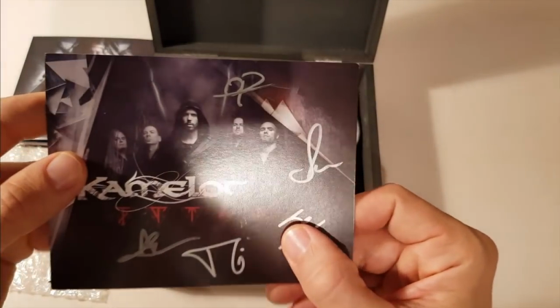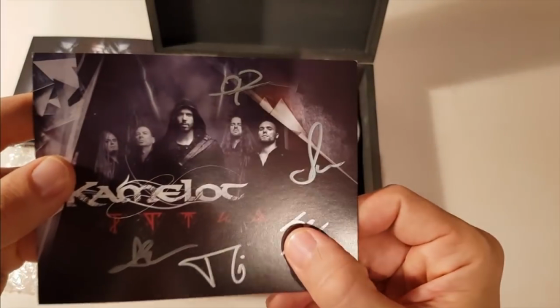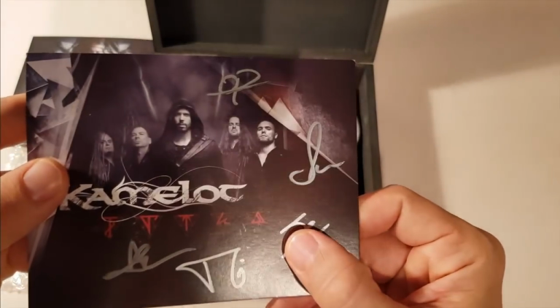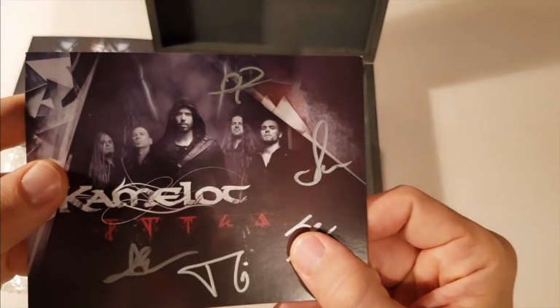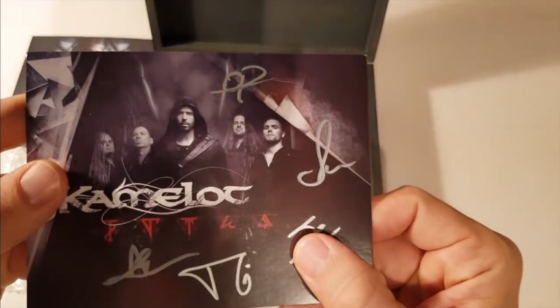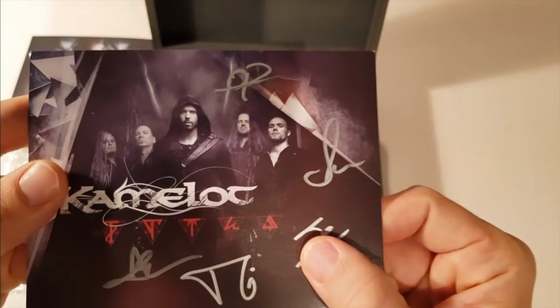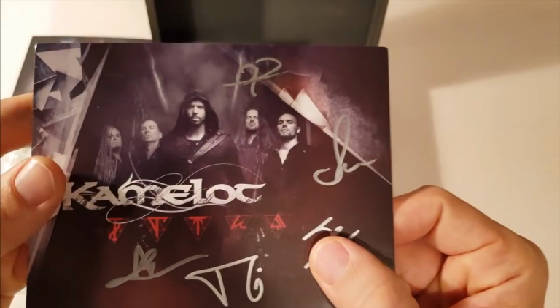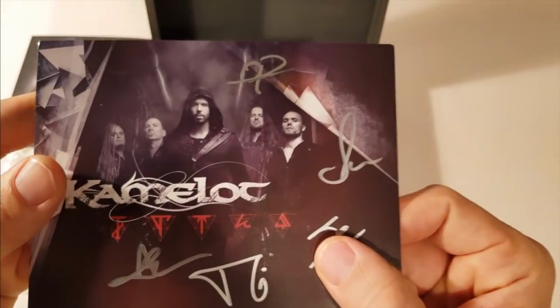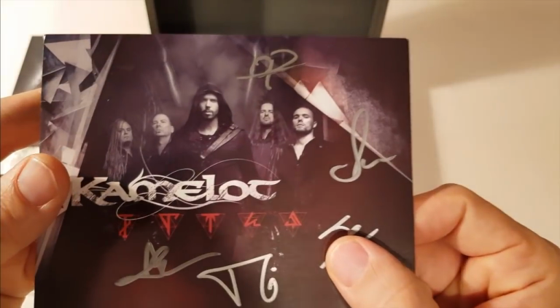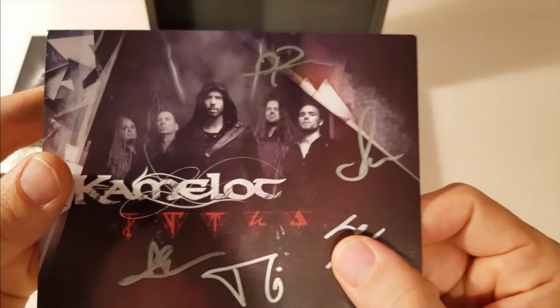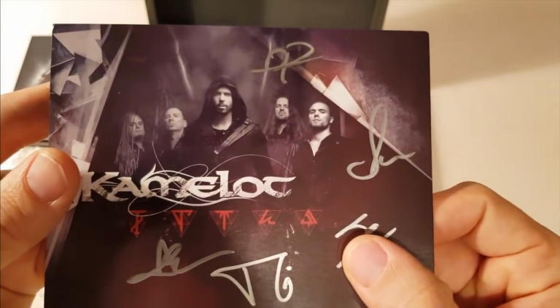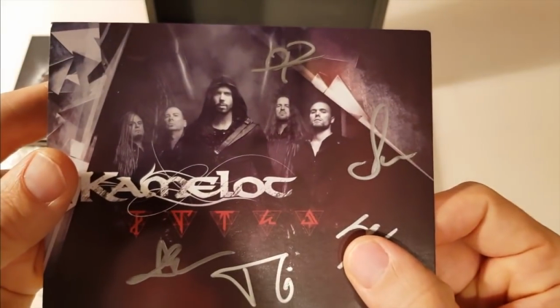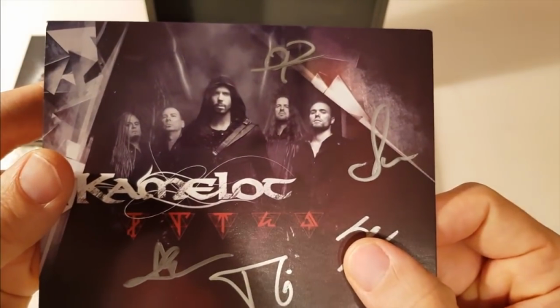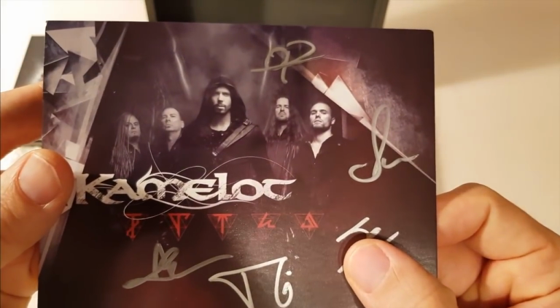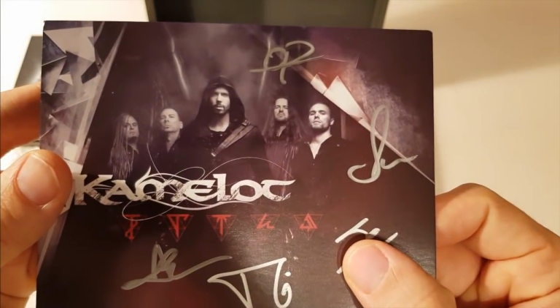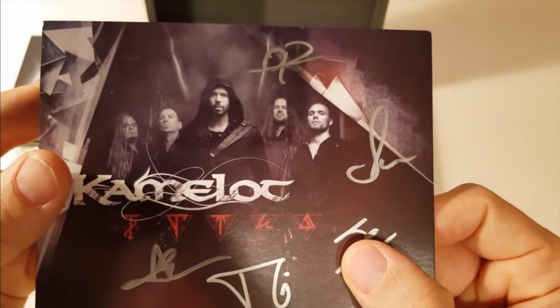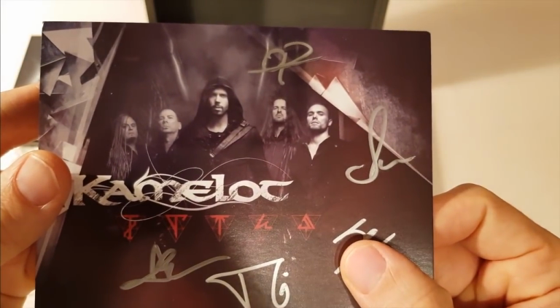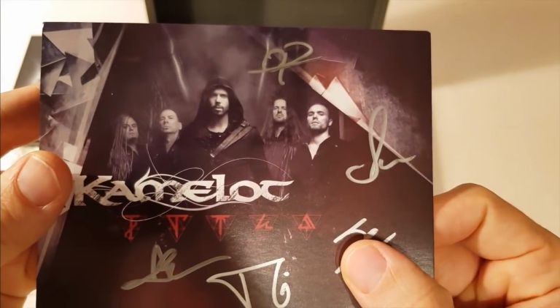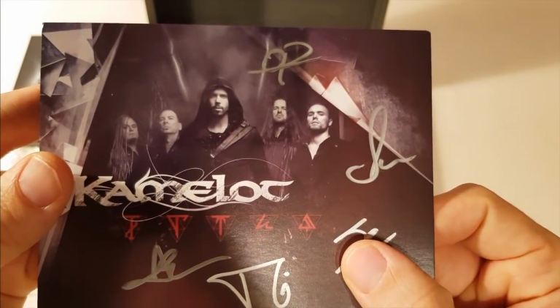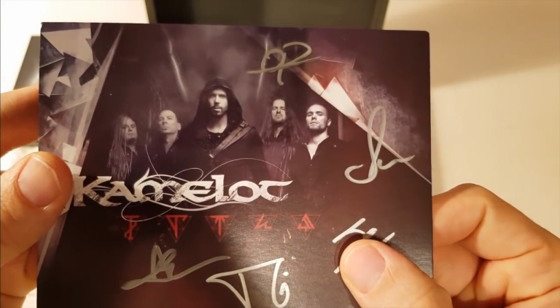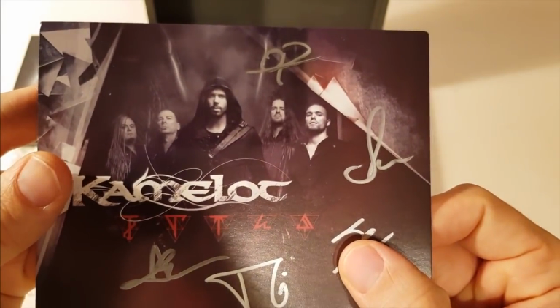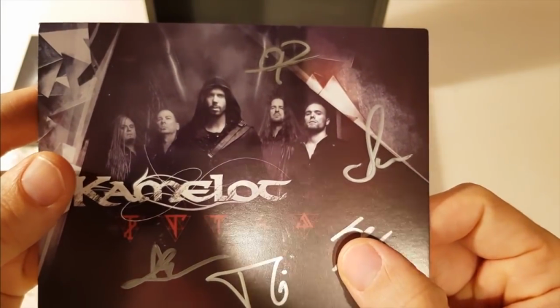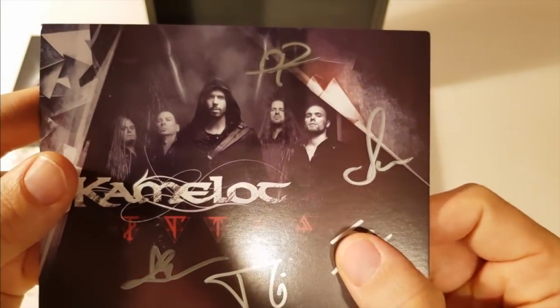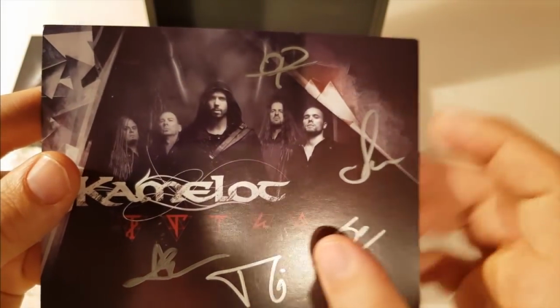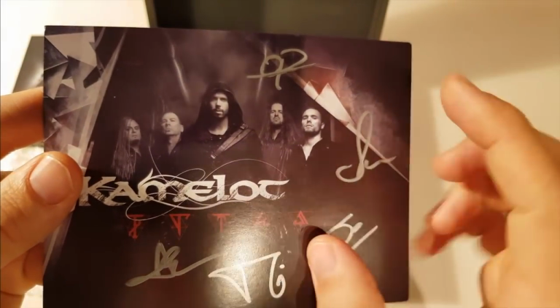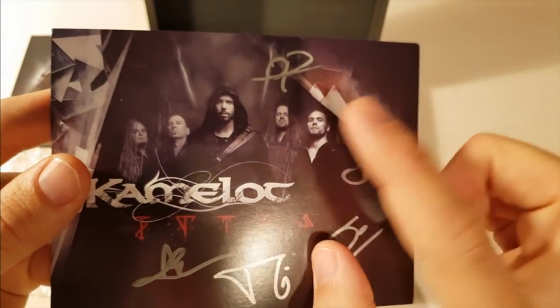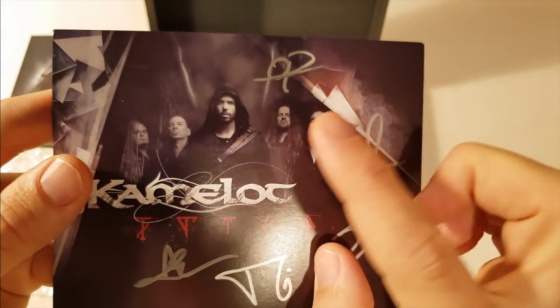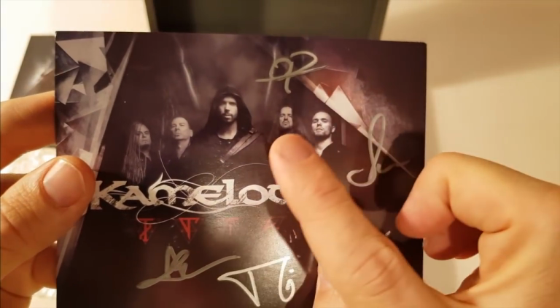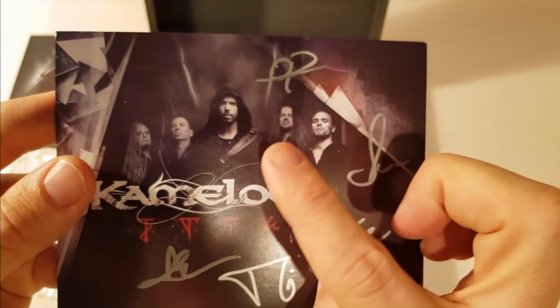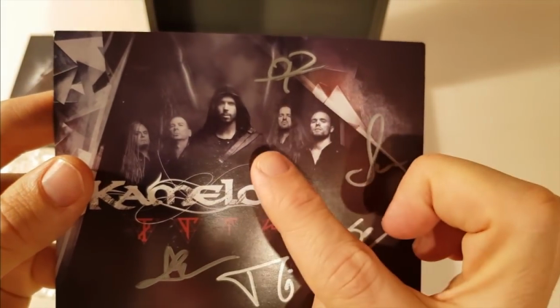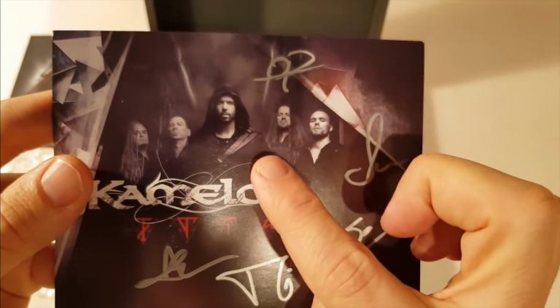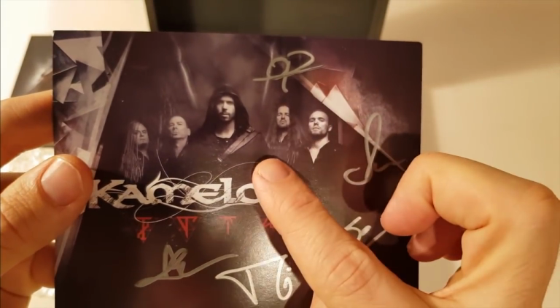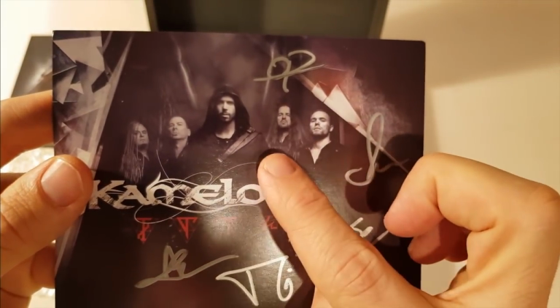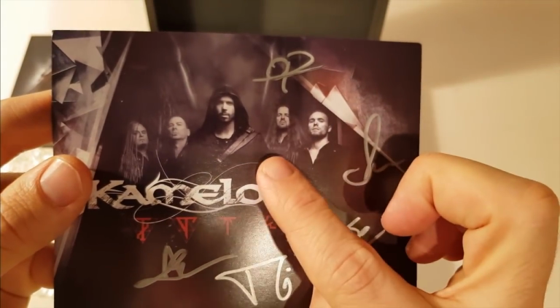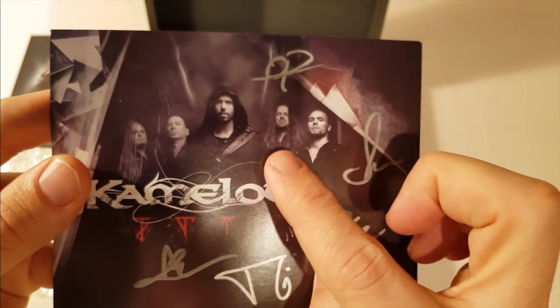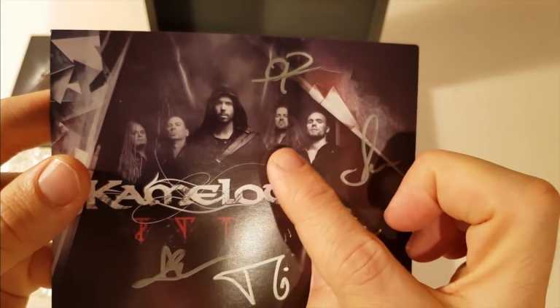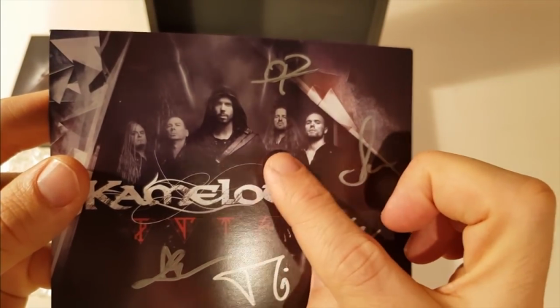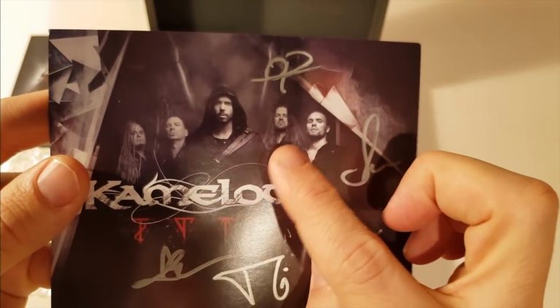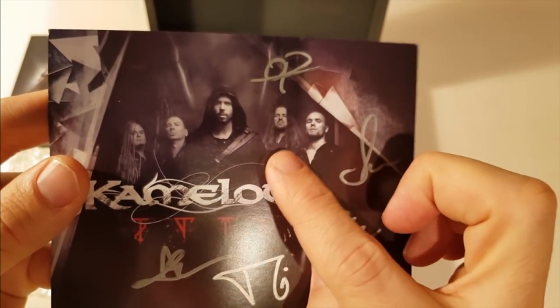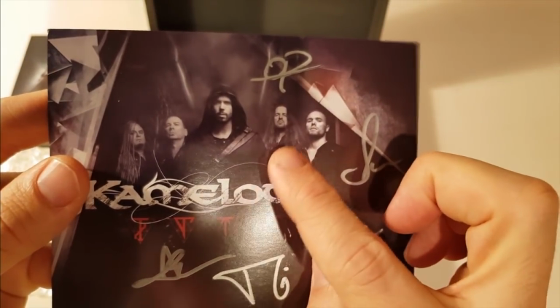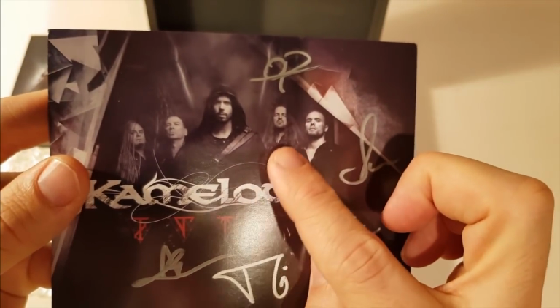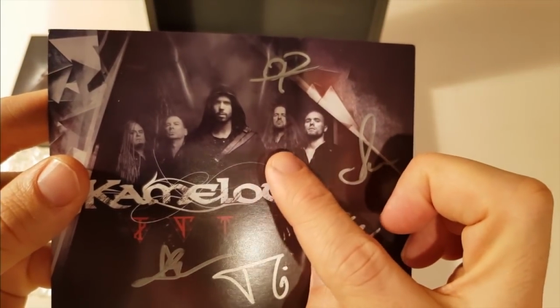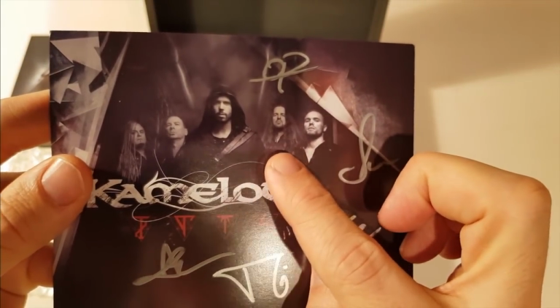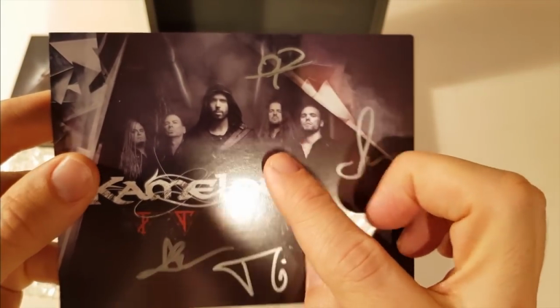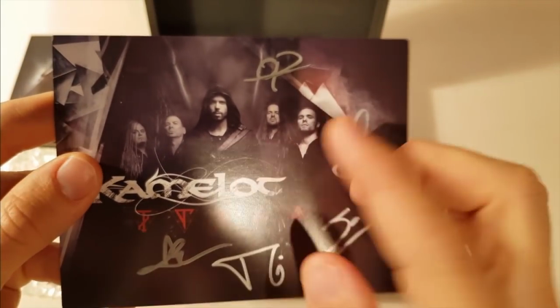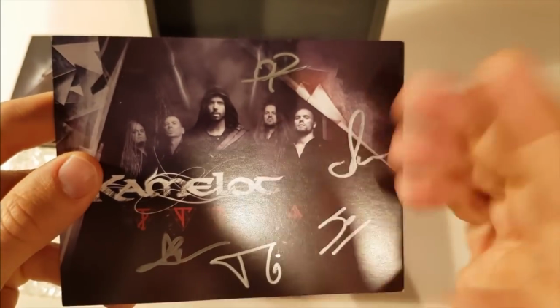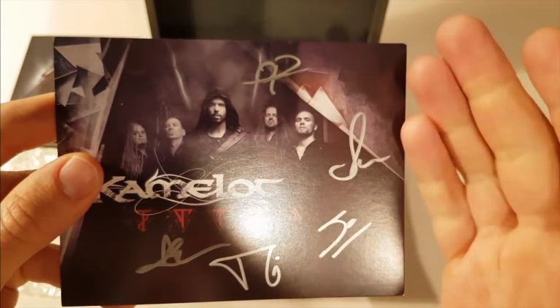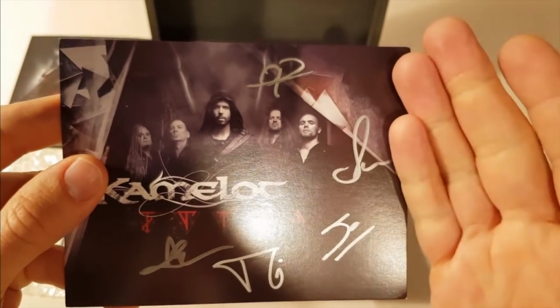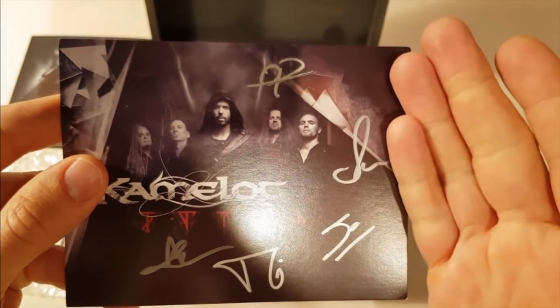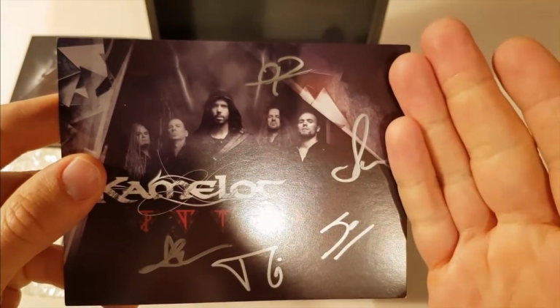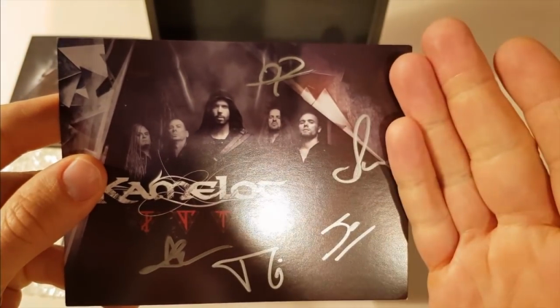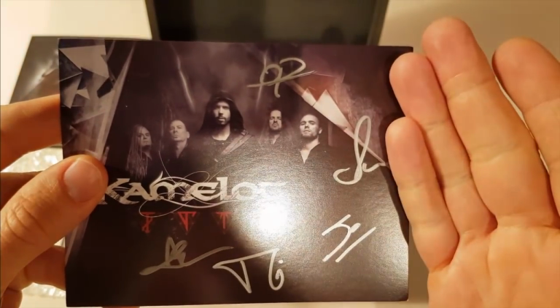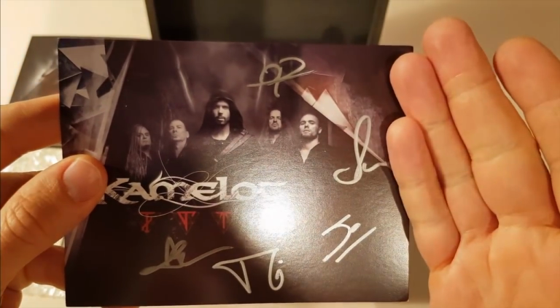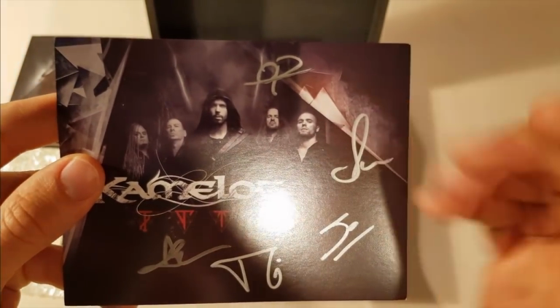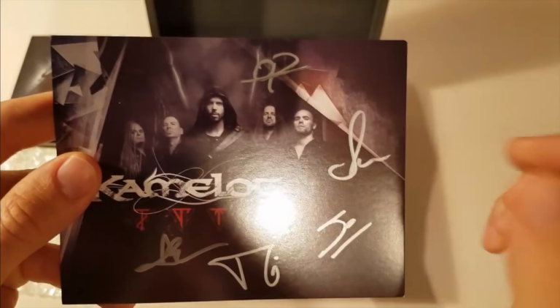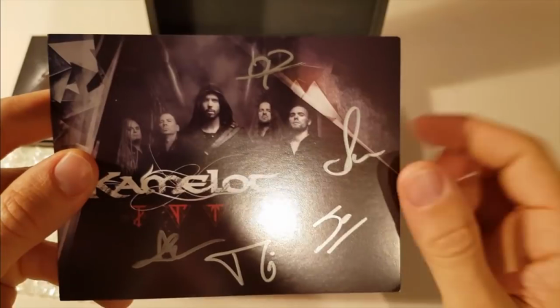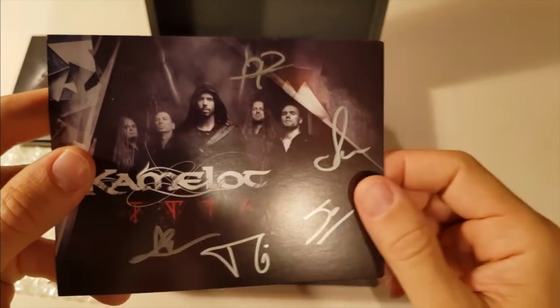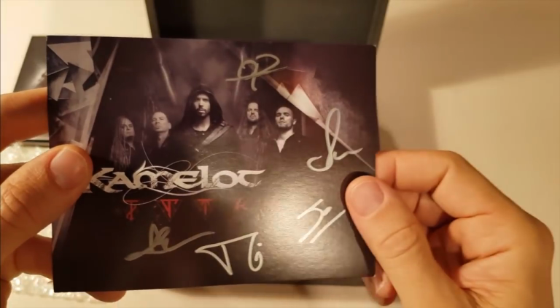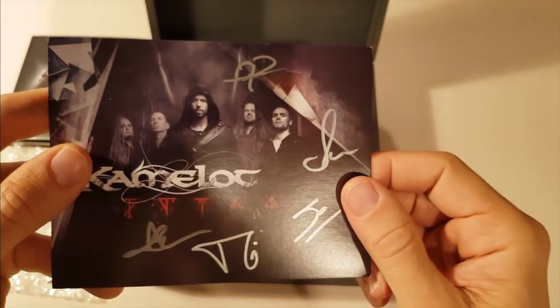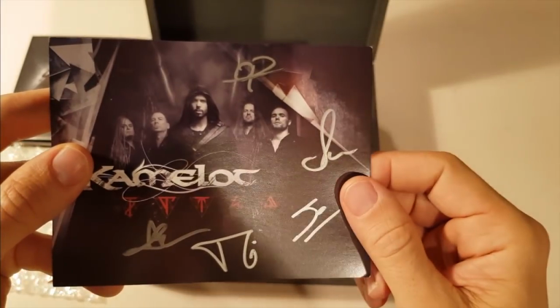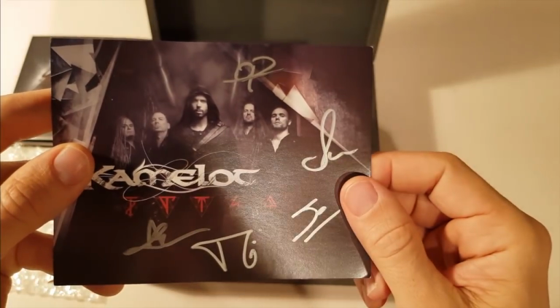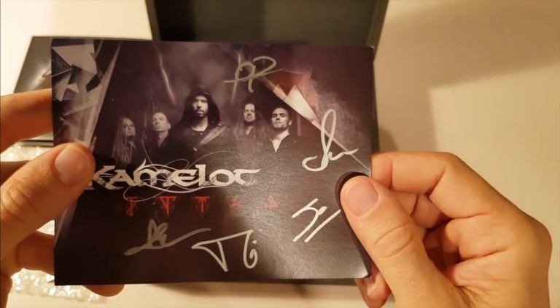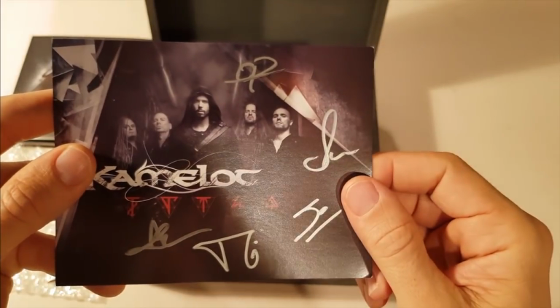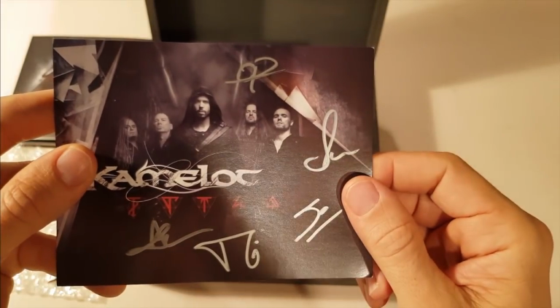The autograph card with the signature of all band members, including Johan, our new drummer.